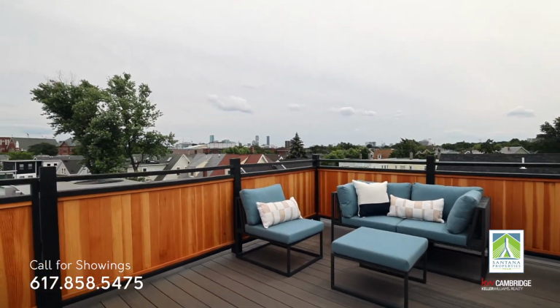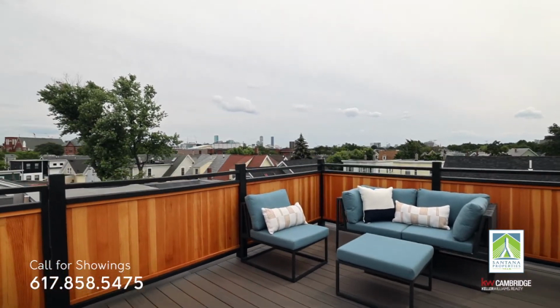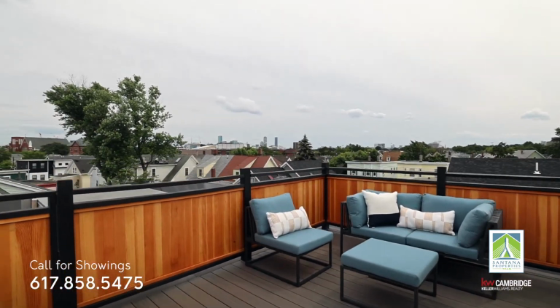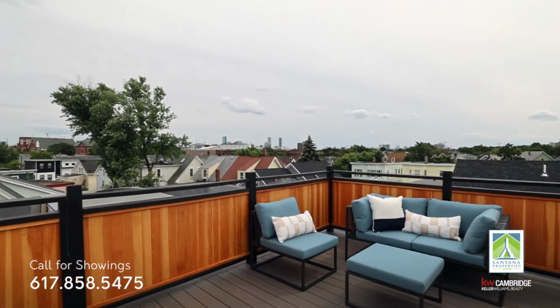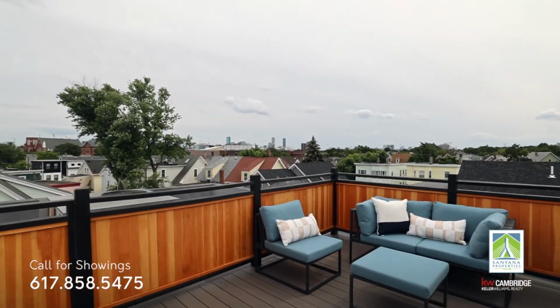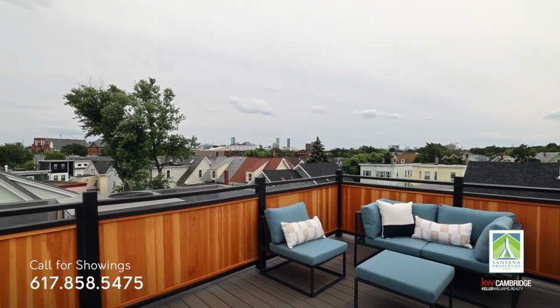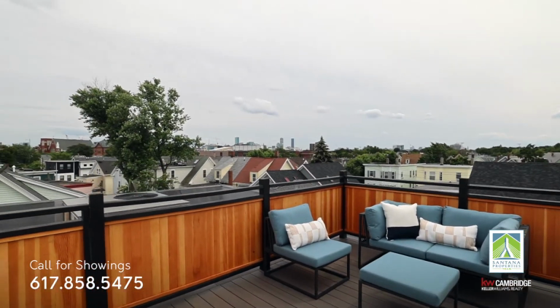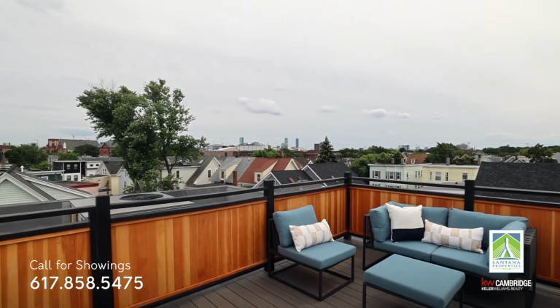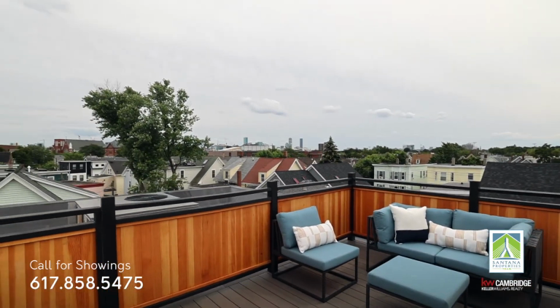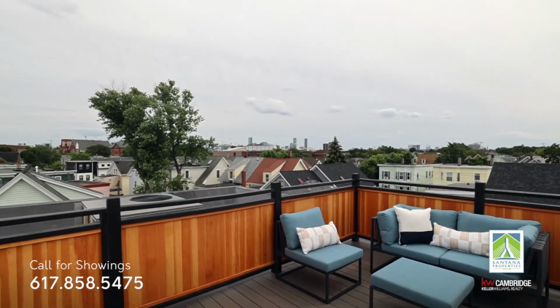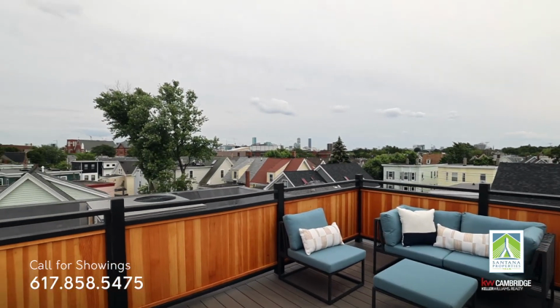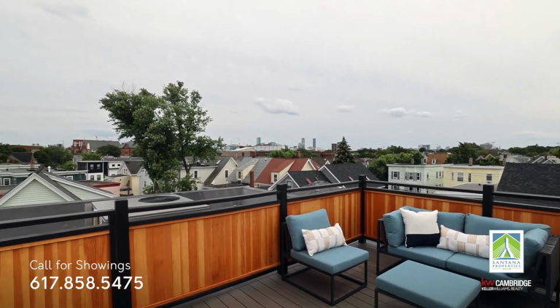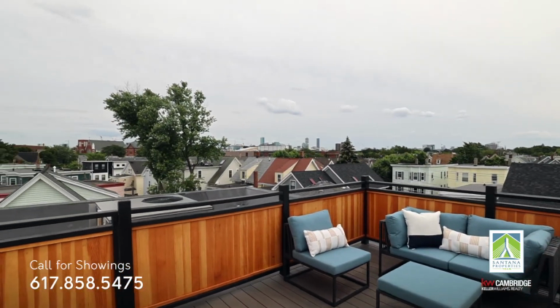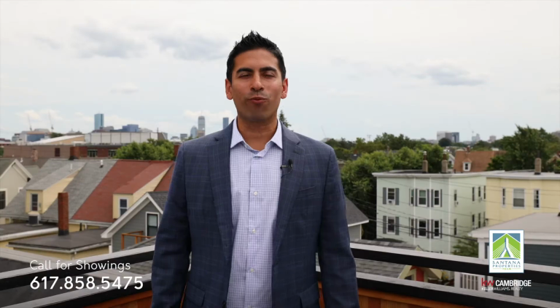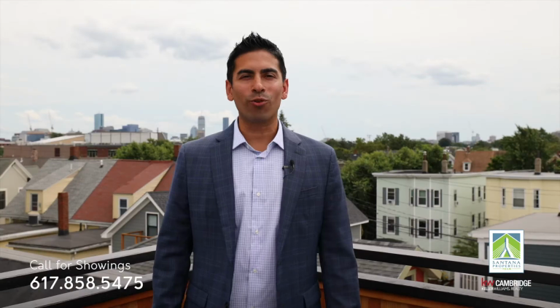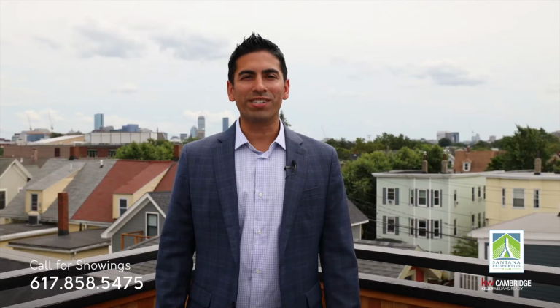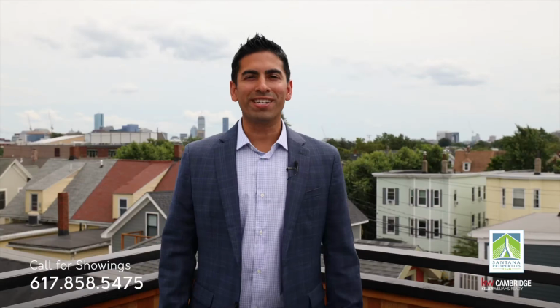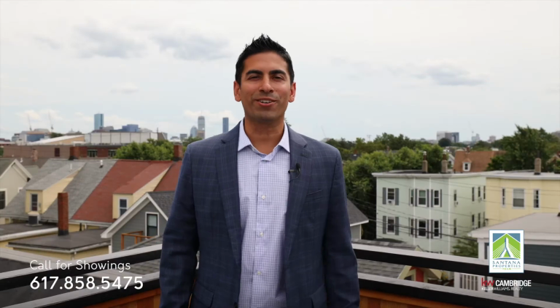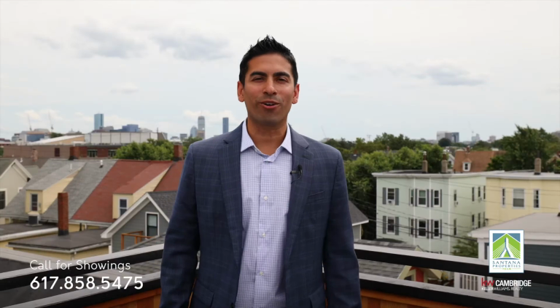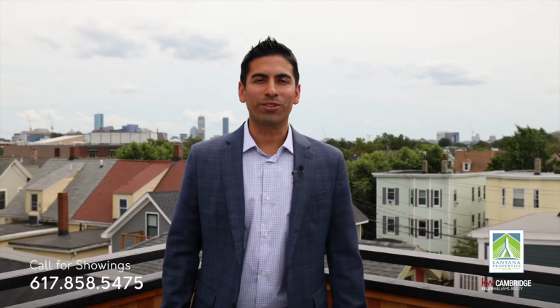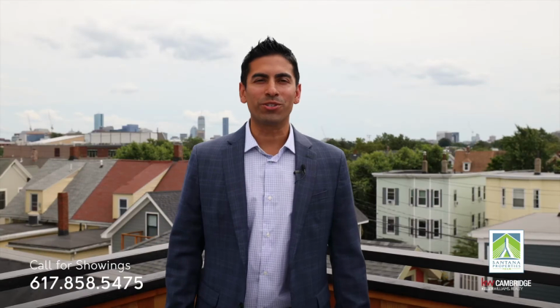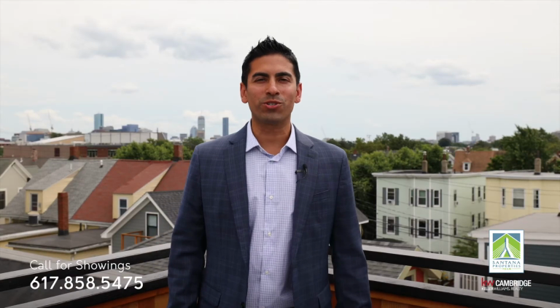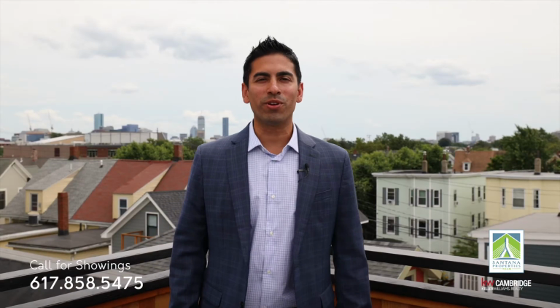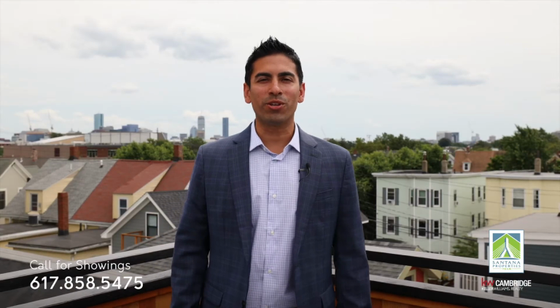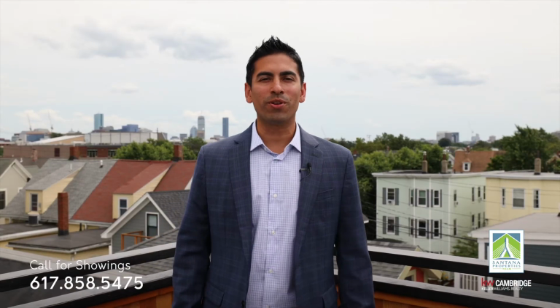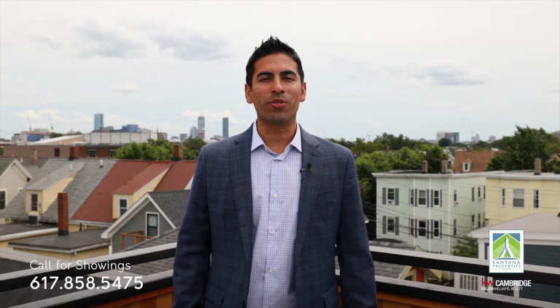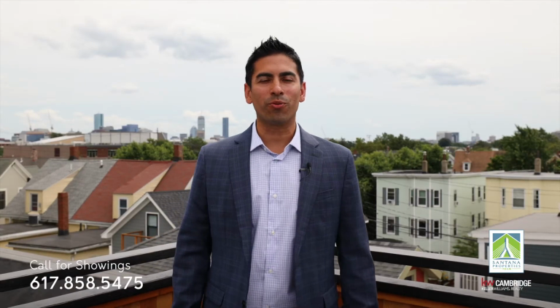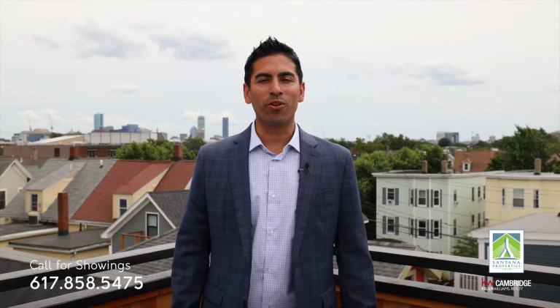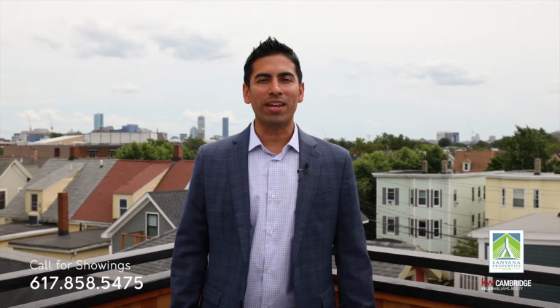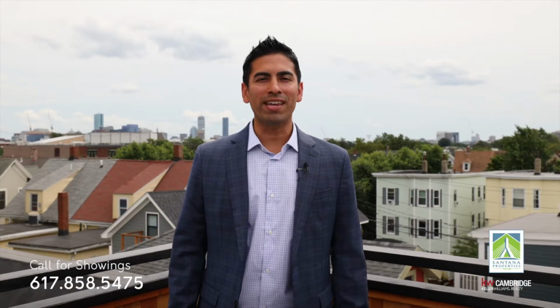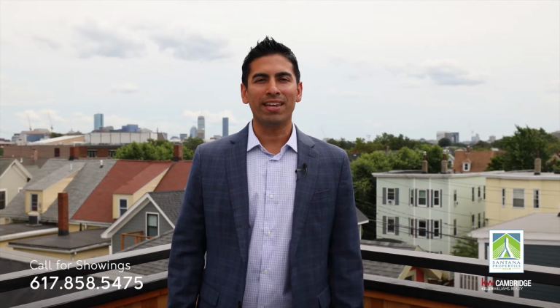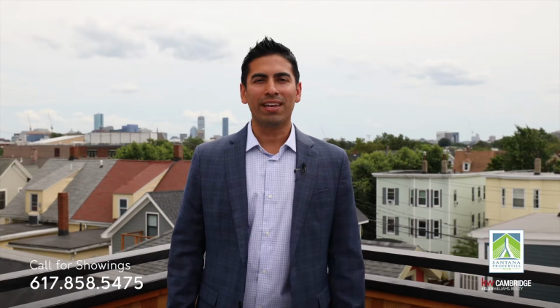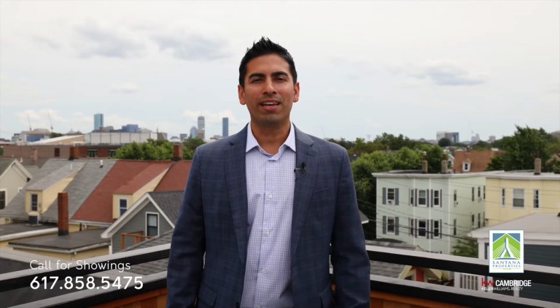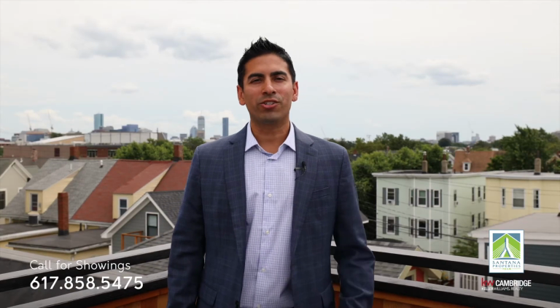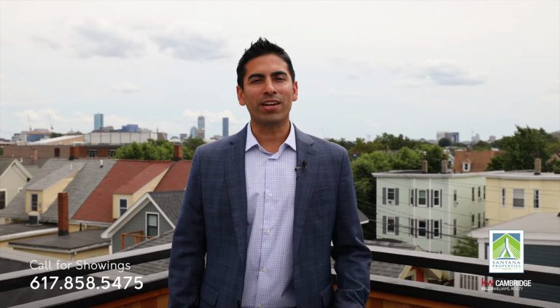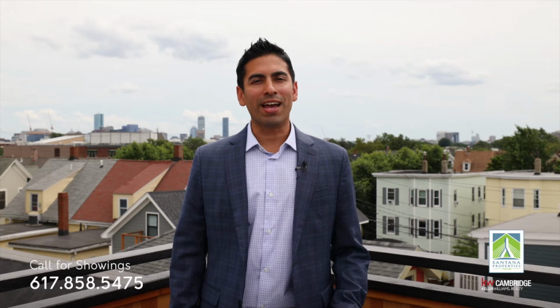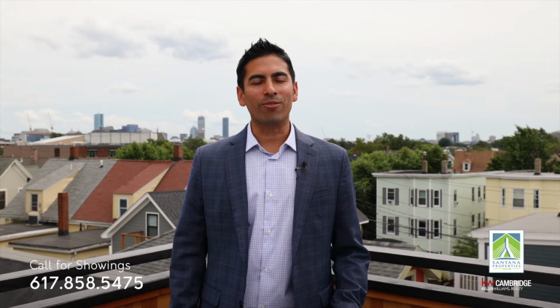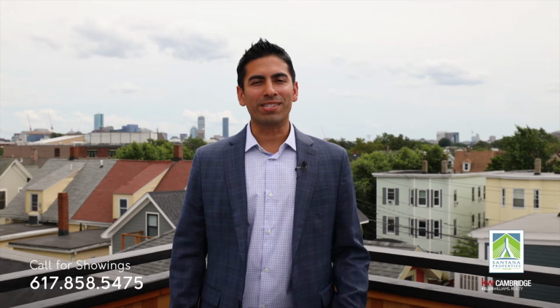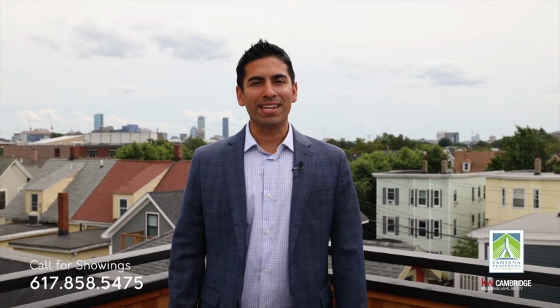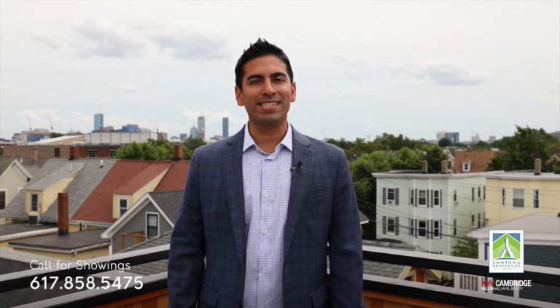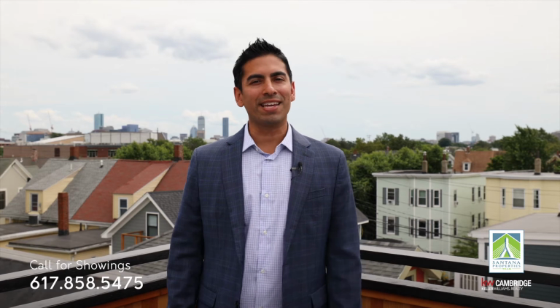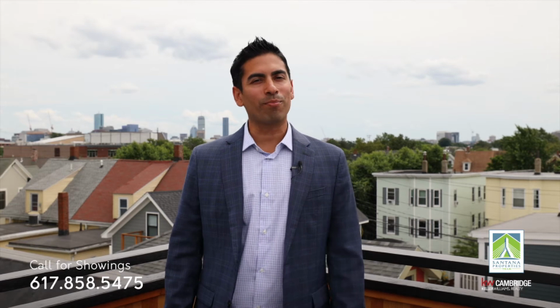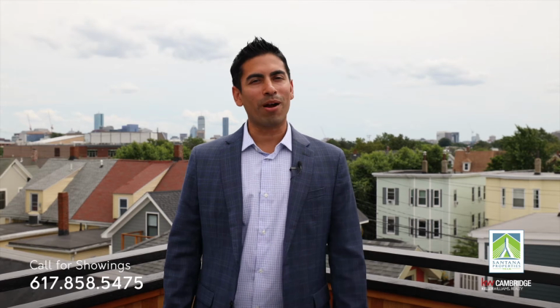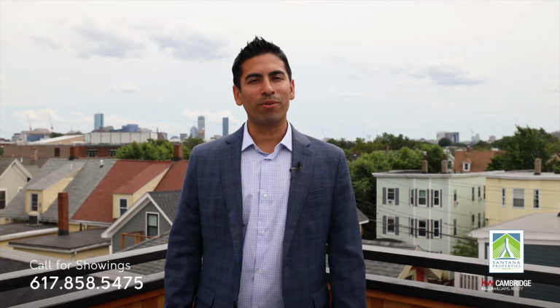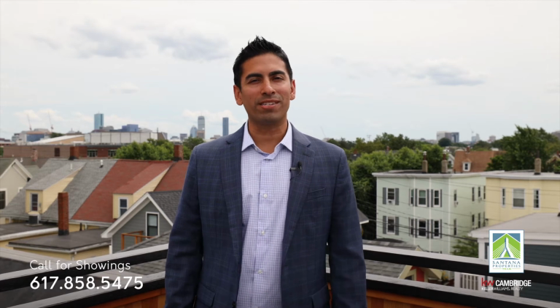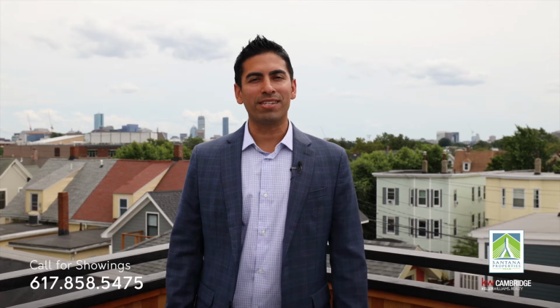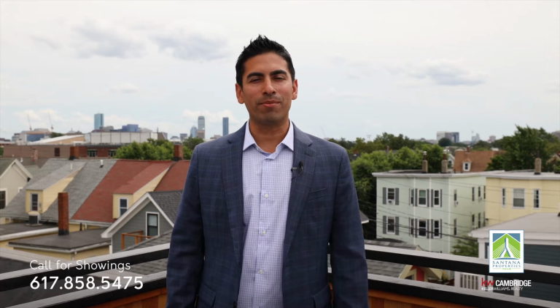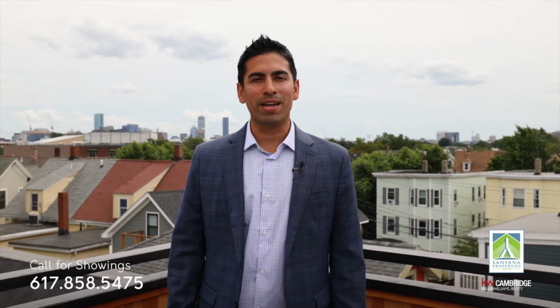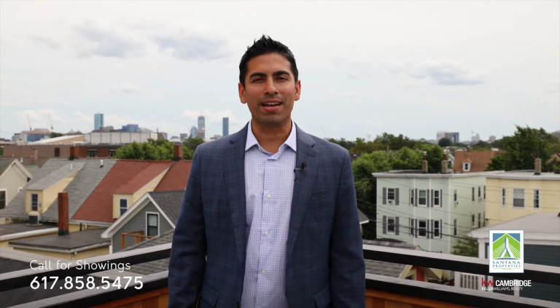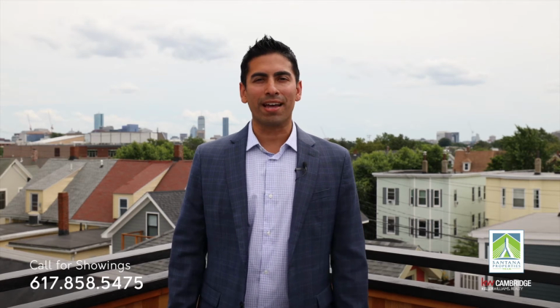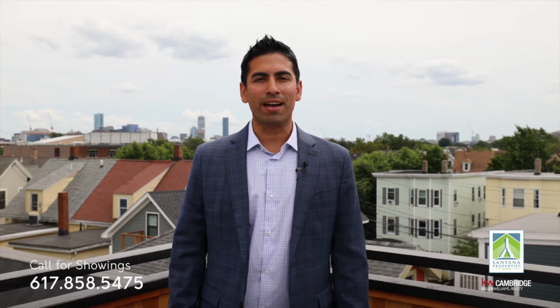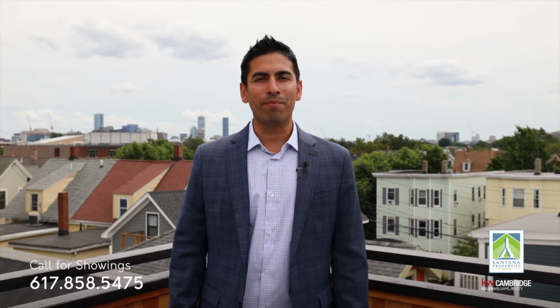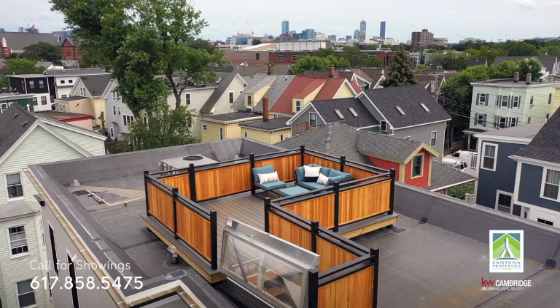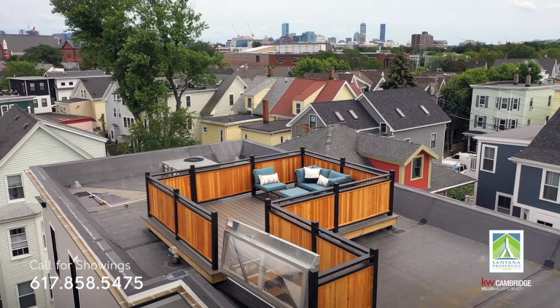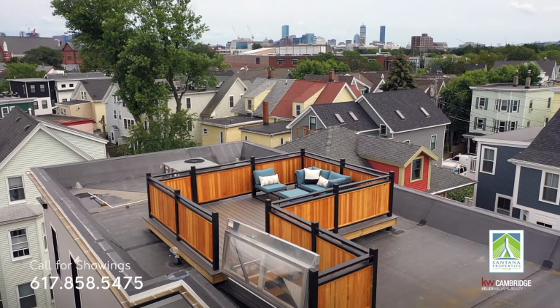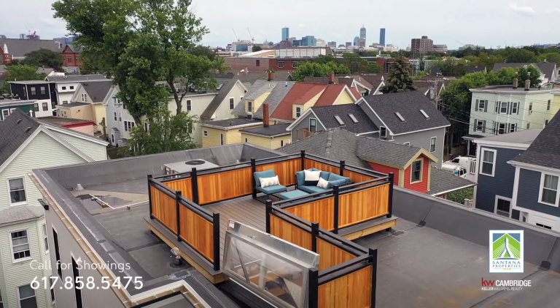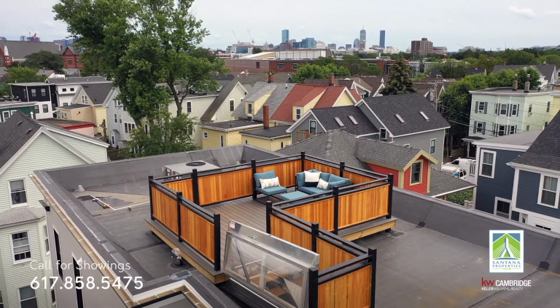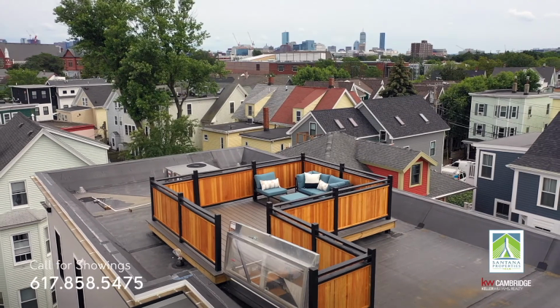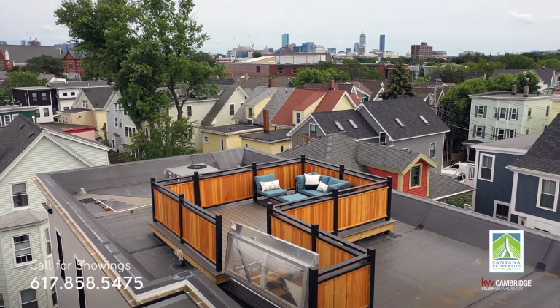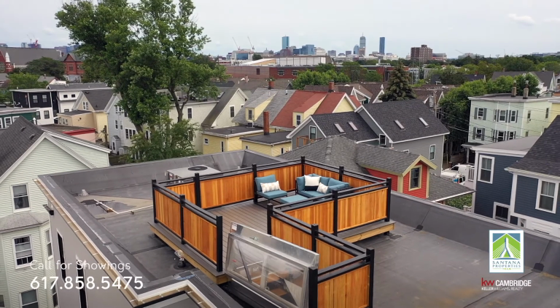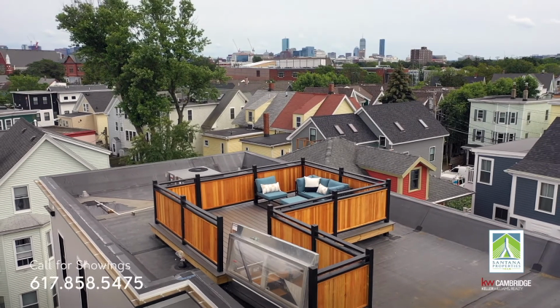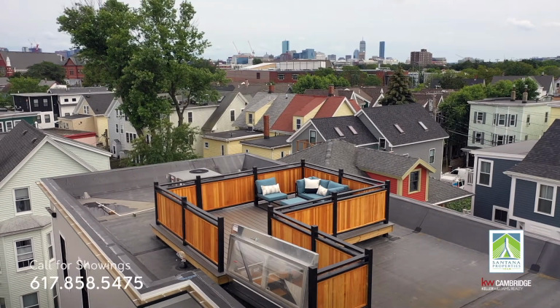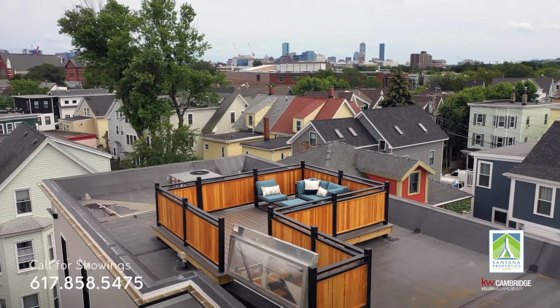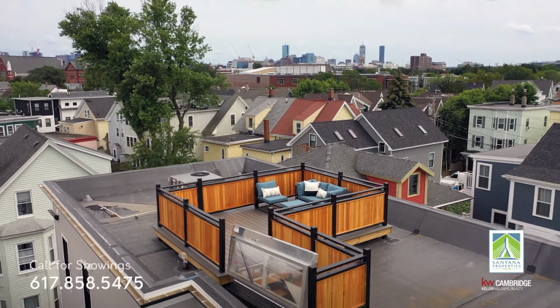For more information on 14 Carleton Street, Unit 3, check out SantanaPropertiesTeam.com. Come take a look at this view.